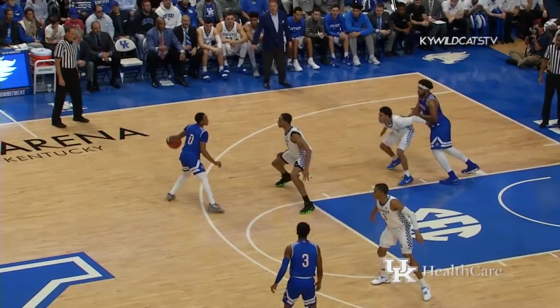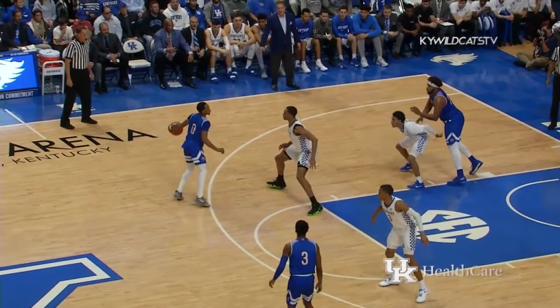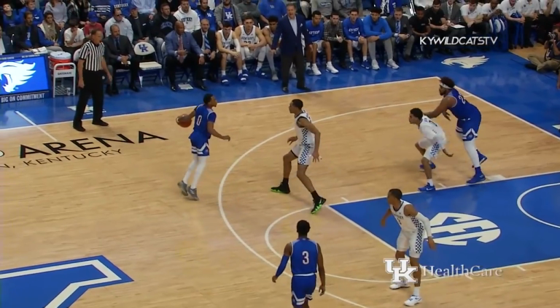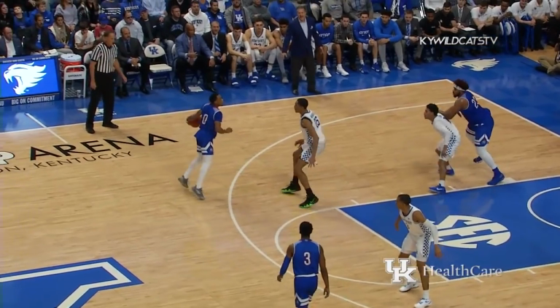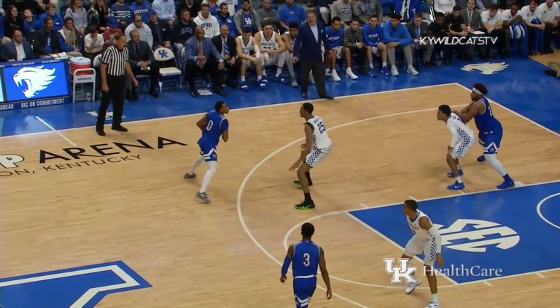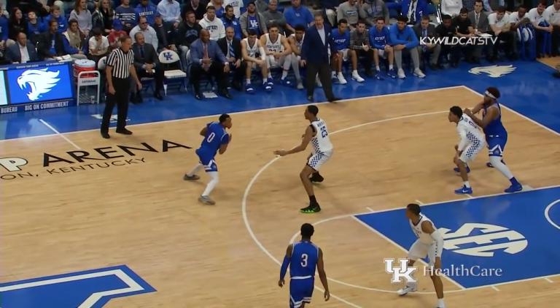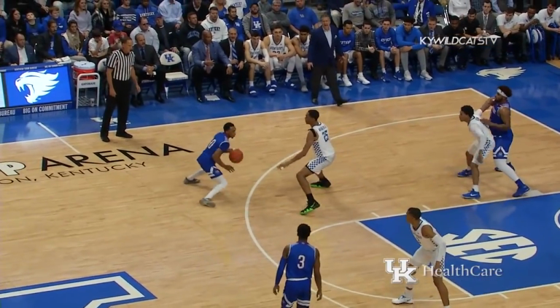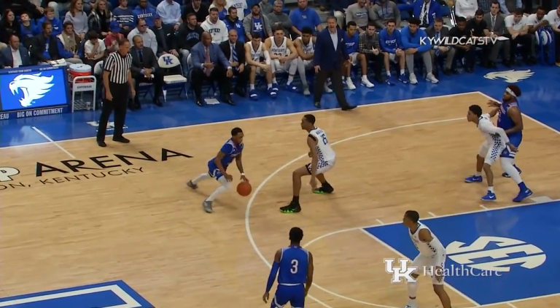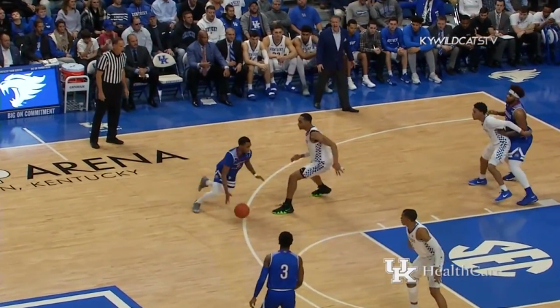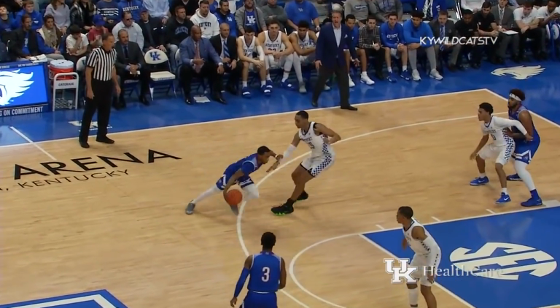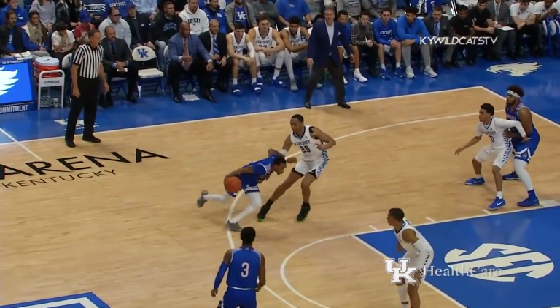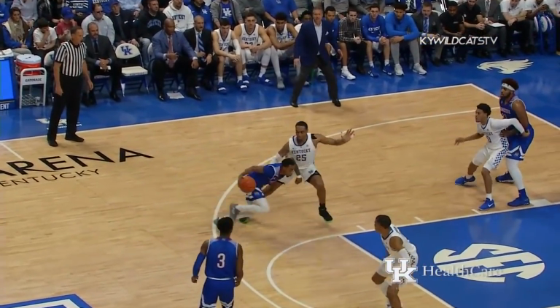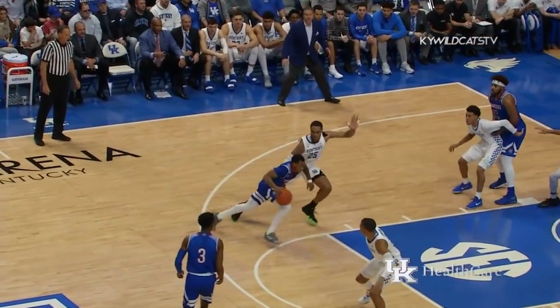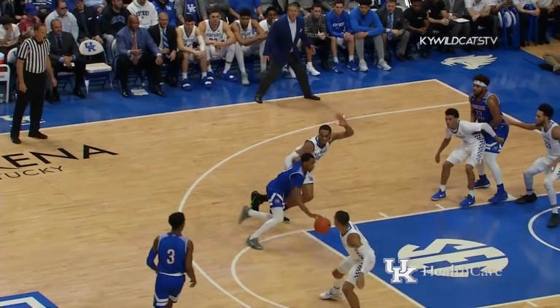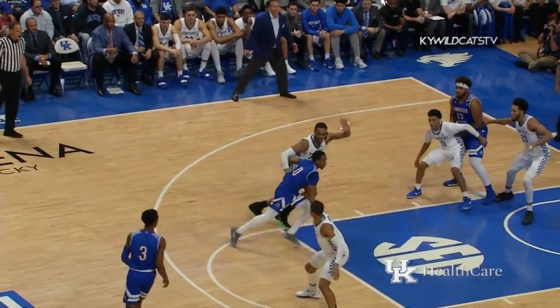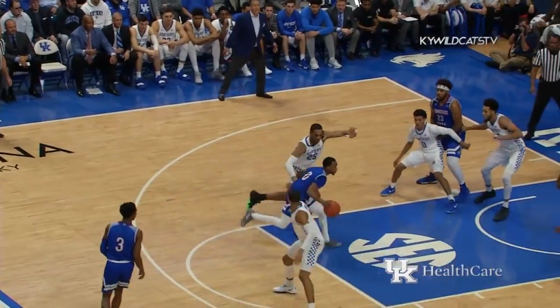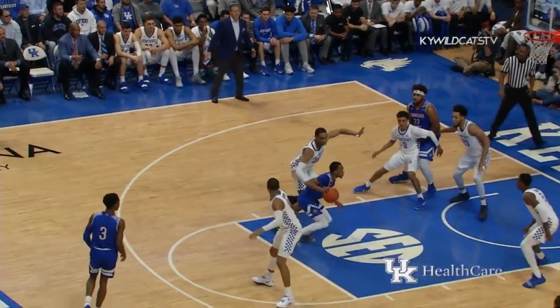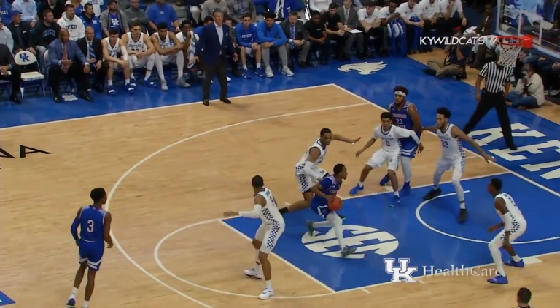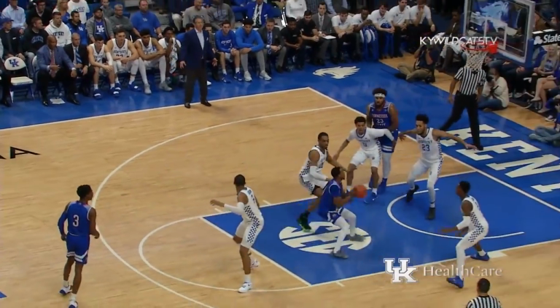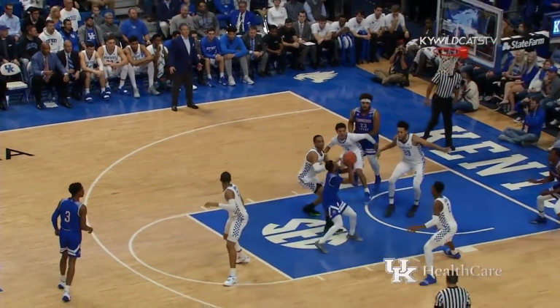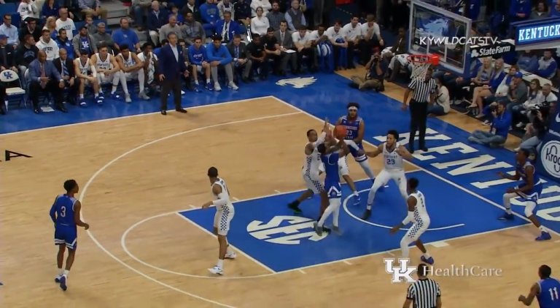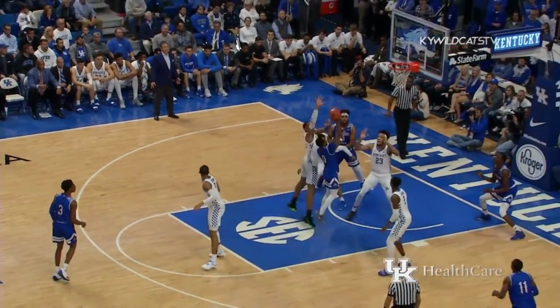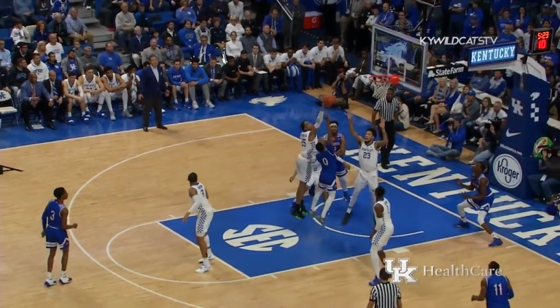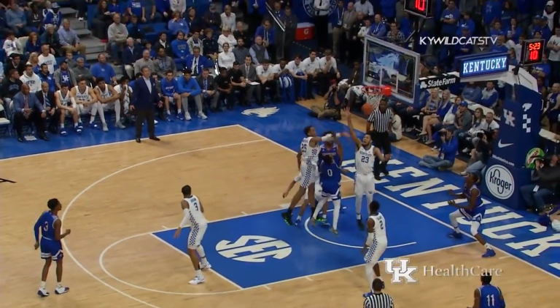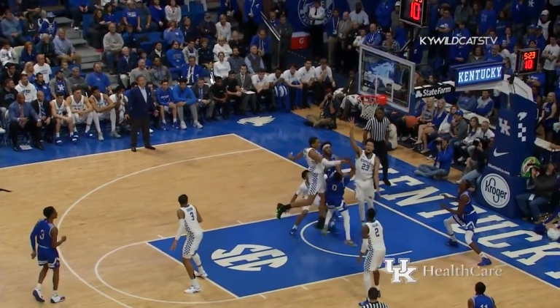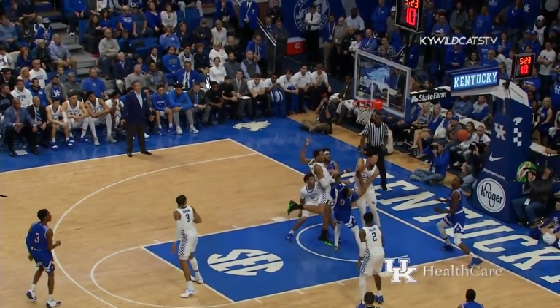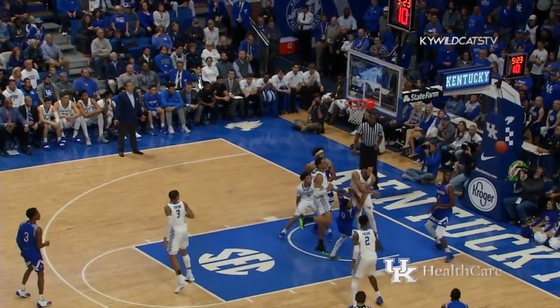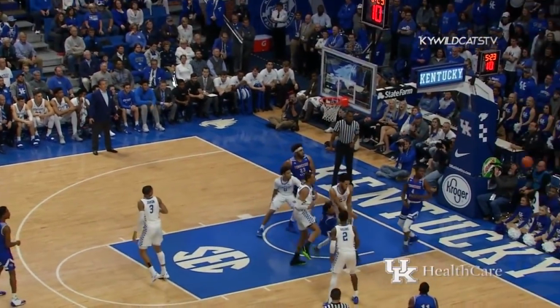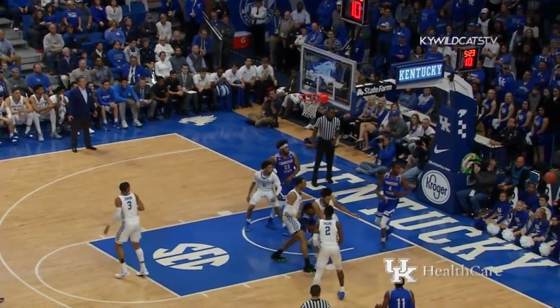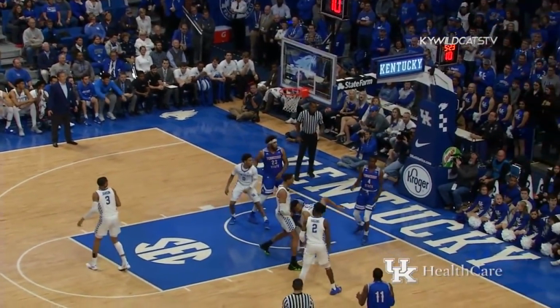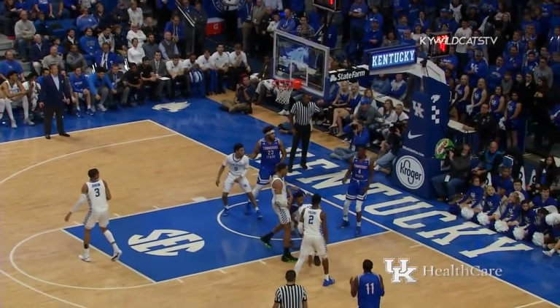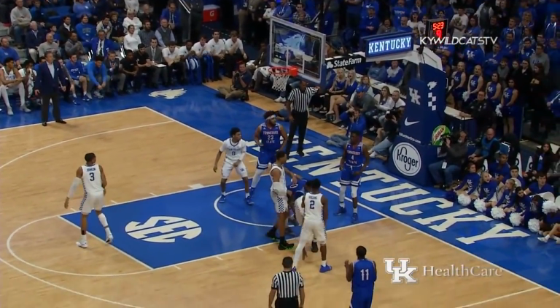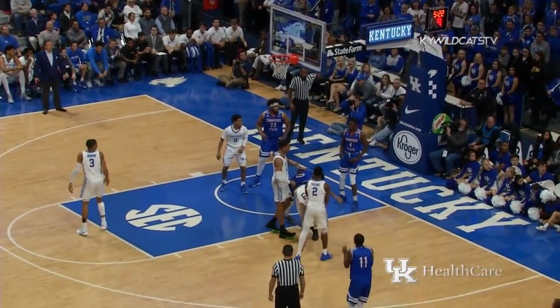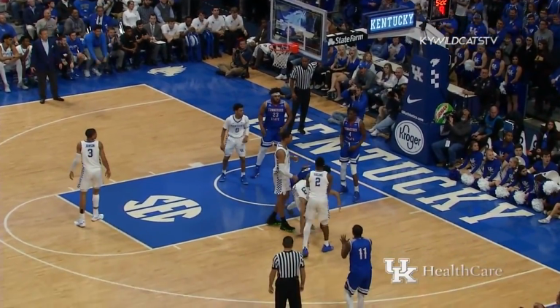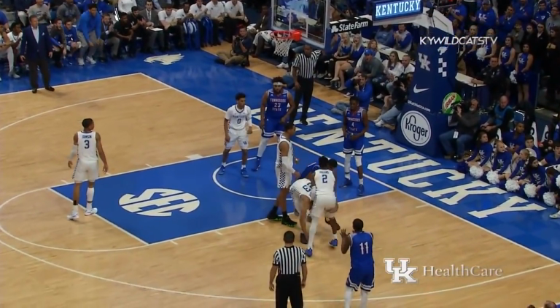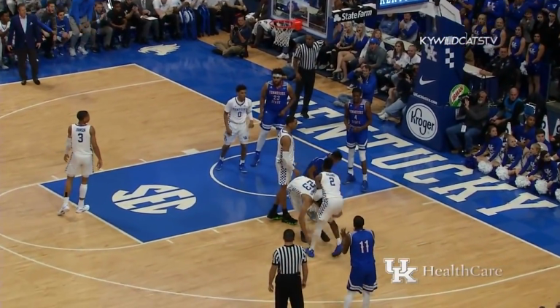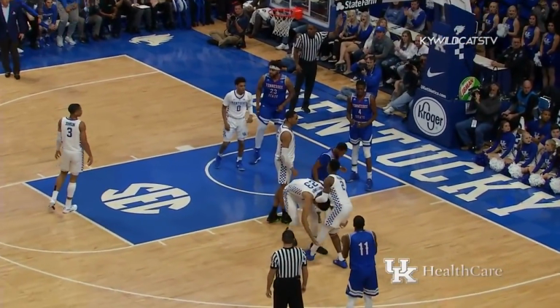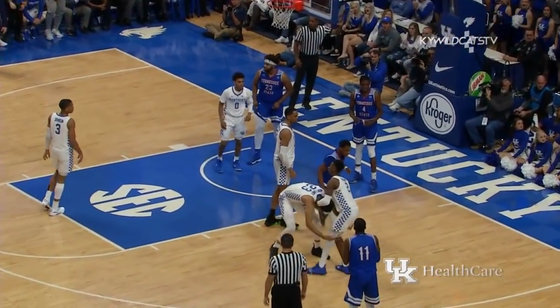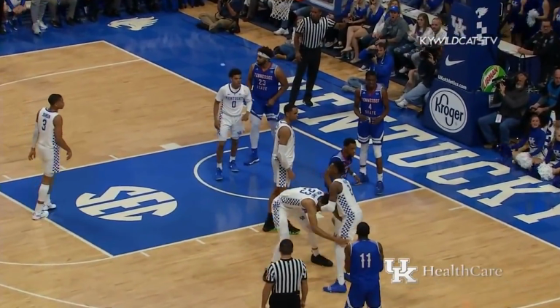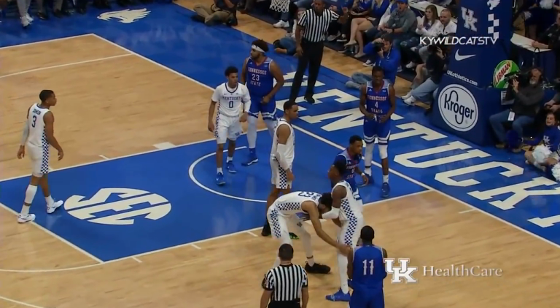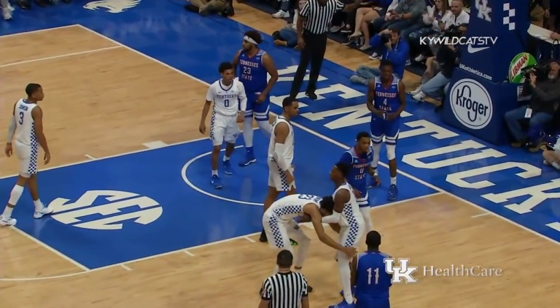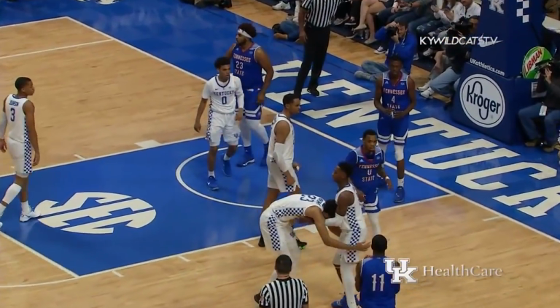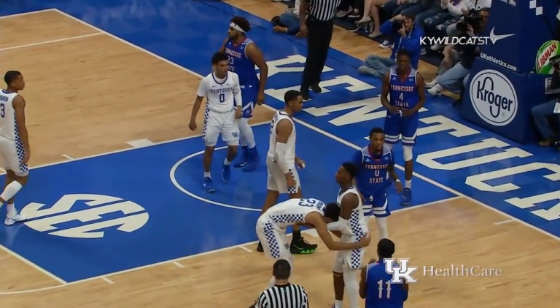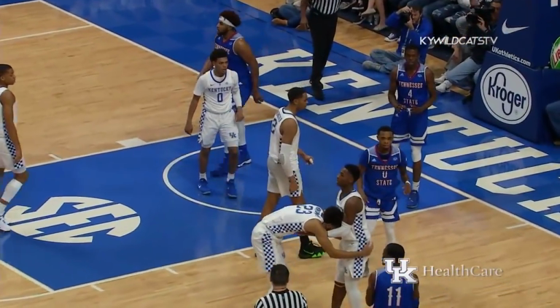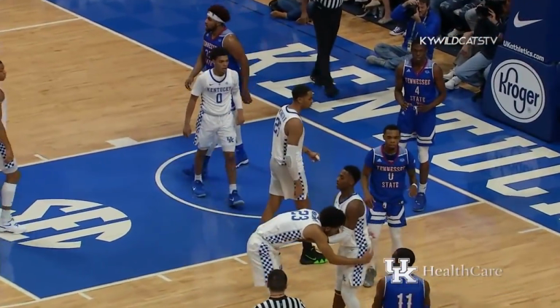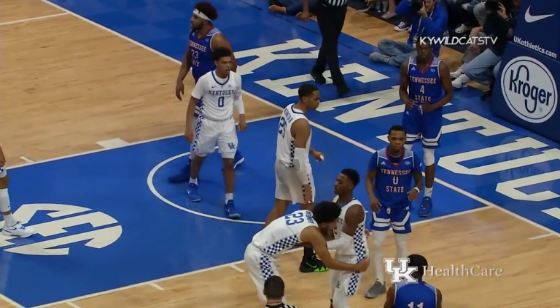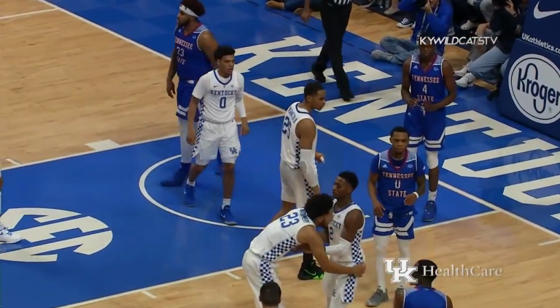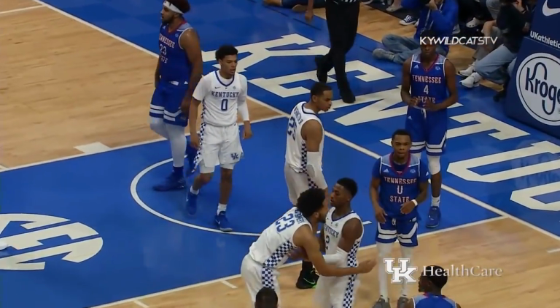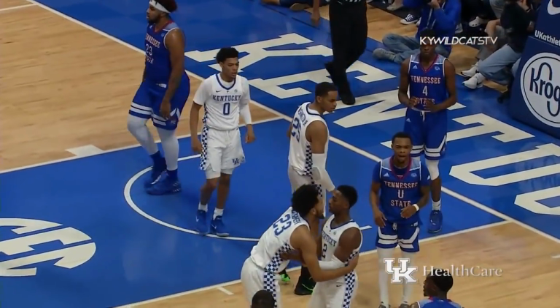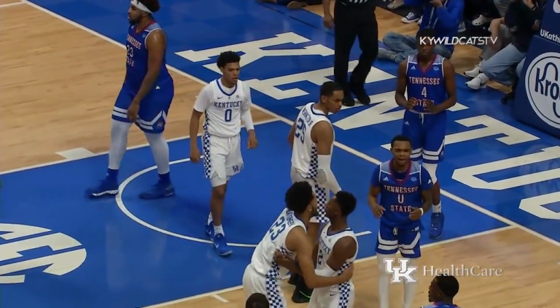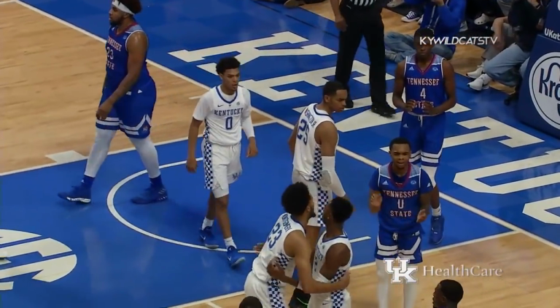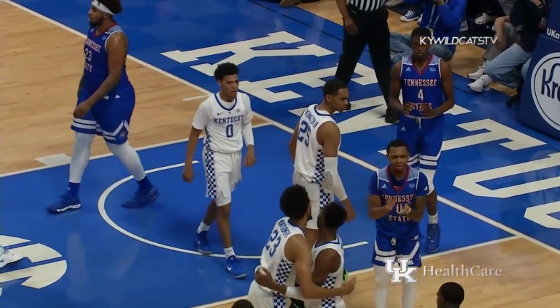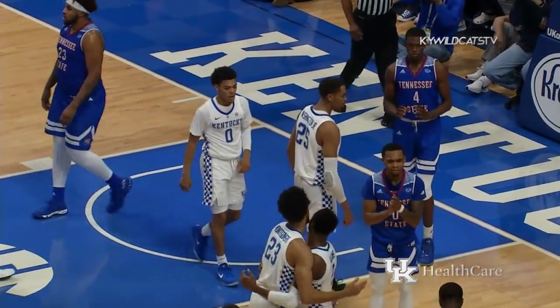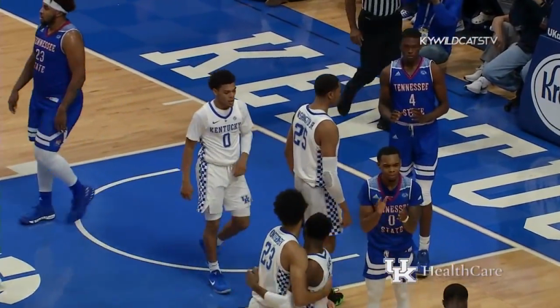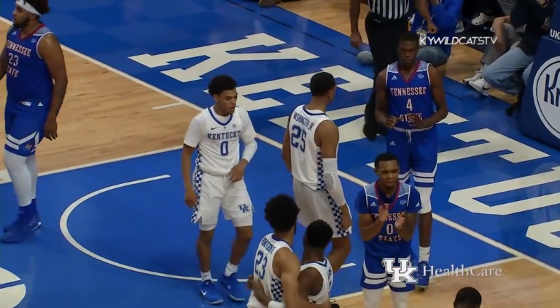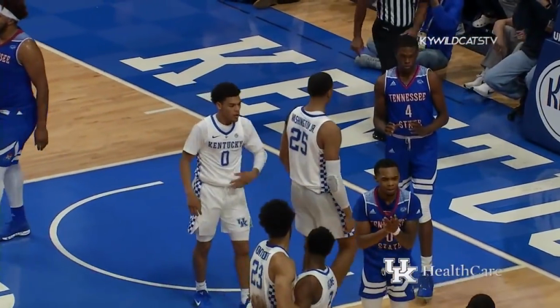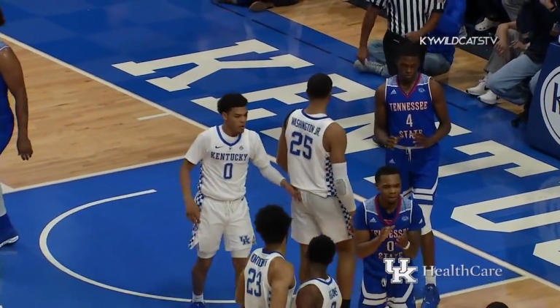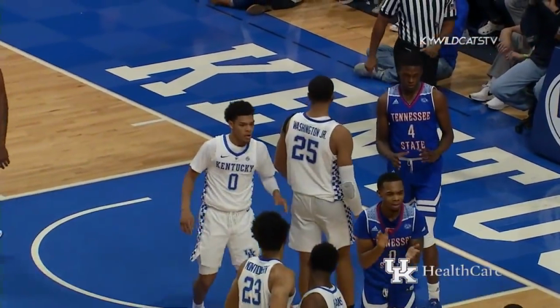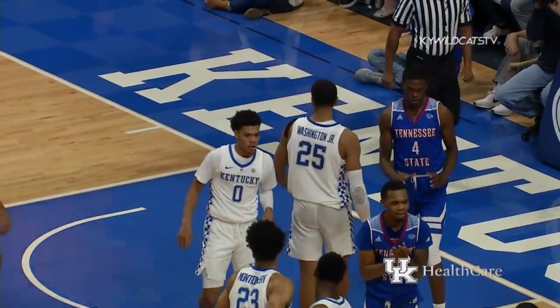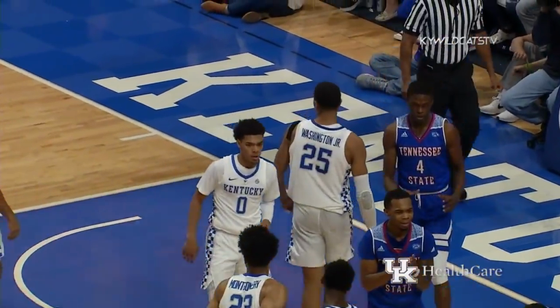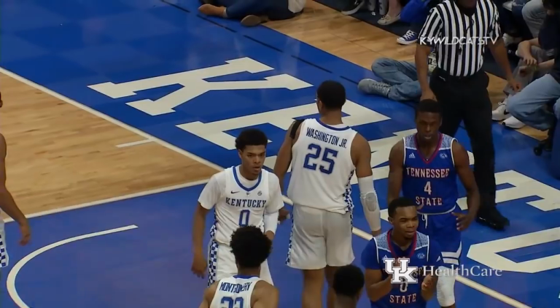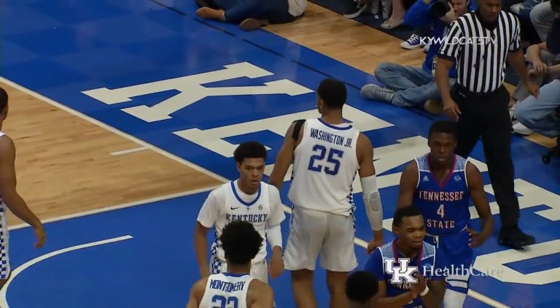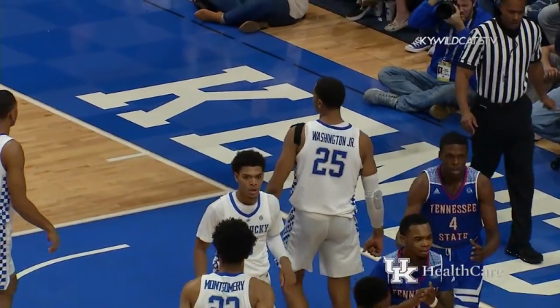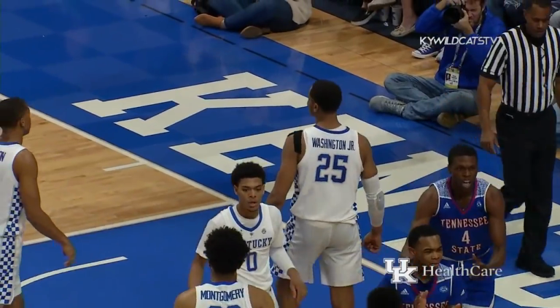Can't shake Washington. Dribbles out to the left wing, now attacks with a floater. P.J. swats it into the cheerleaders down on the right baseline.